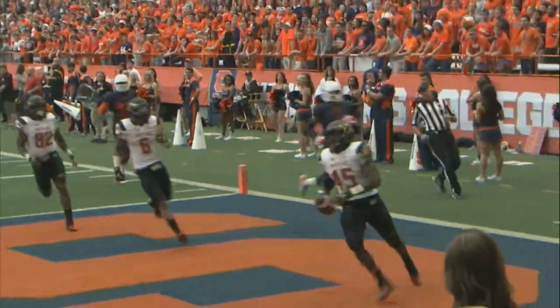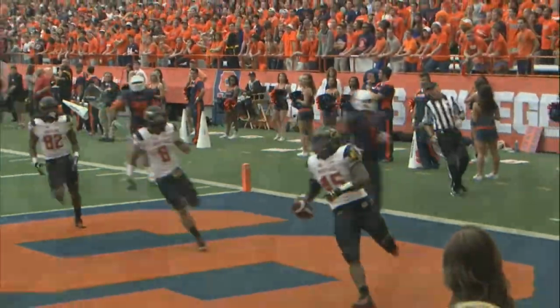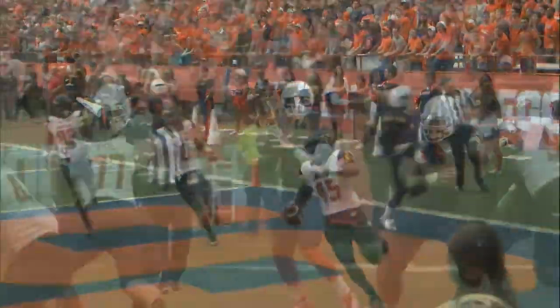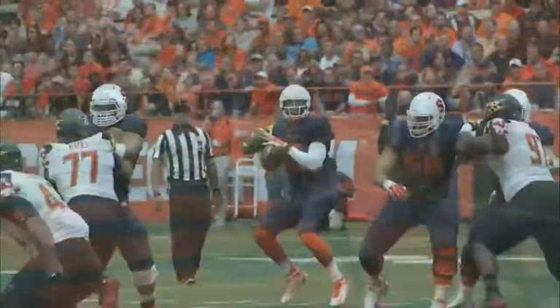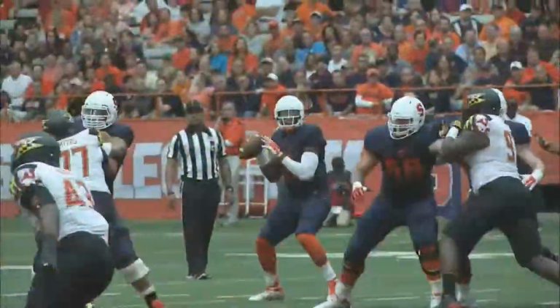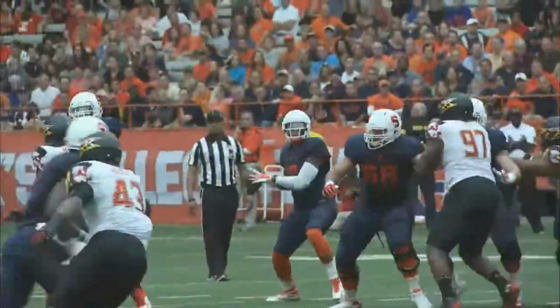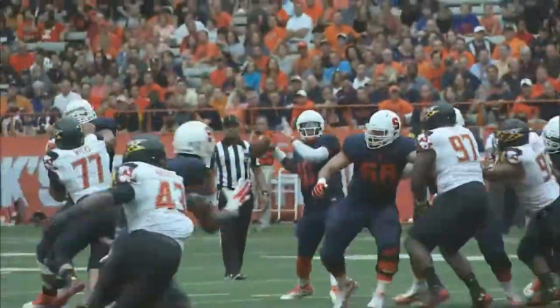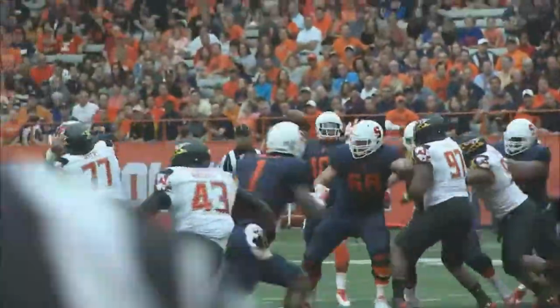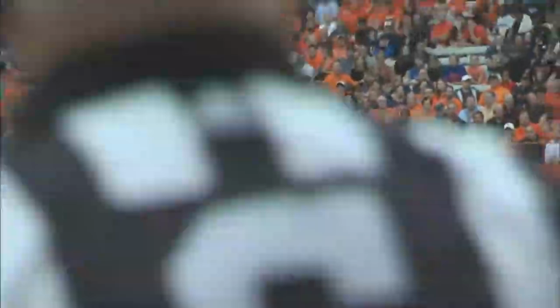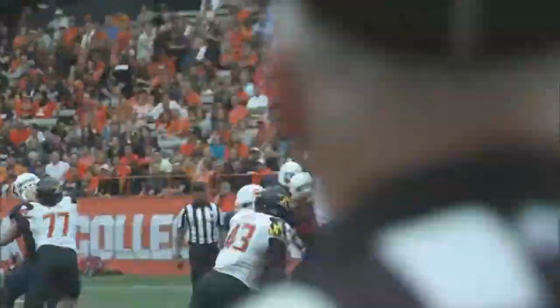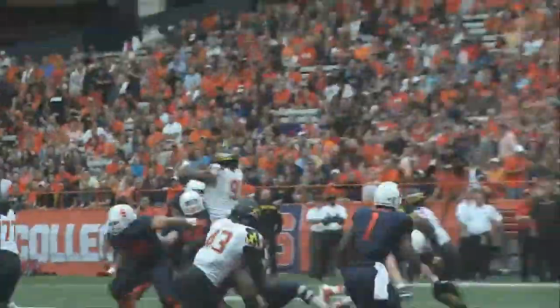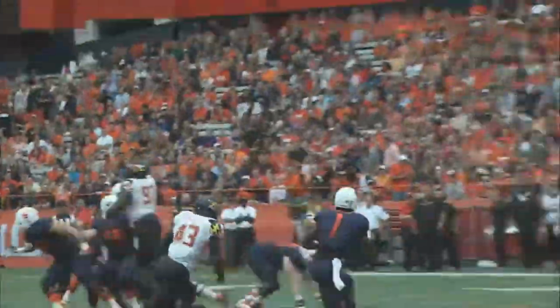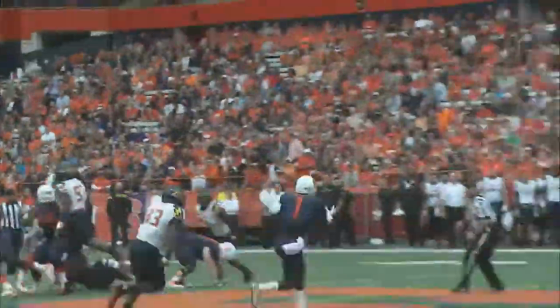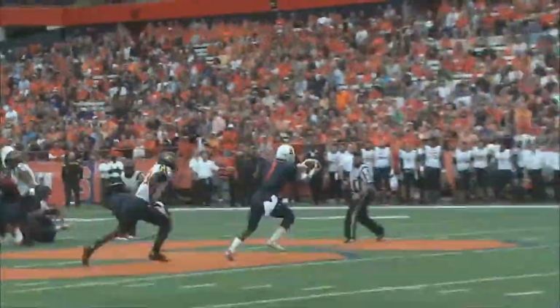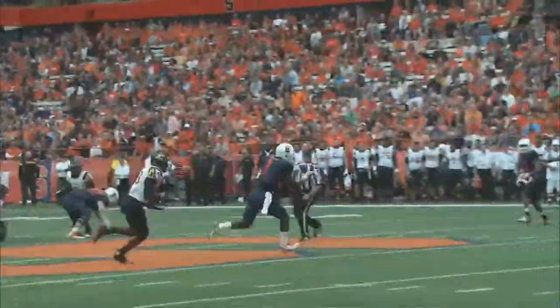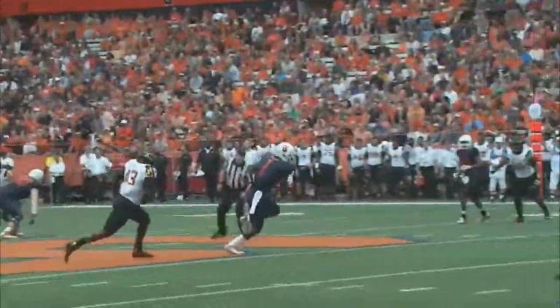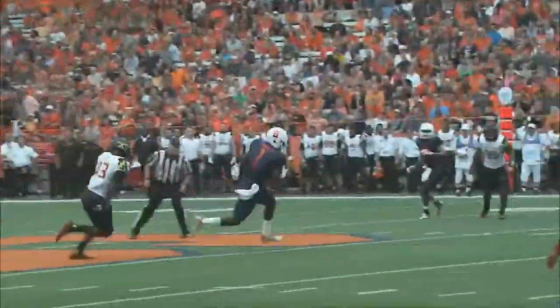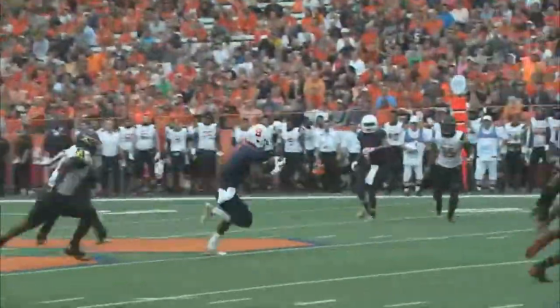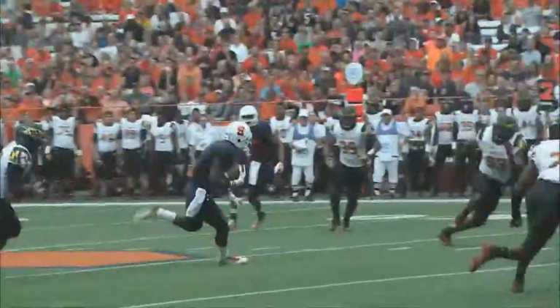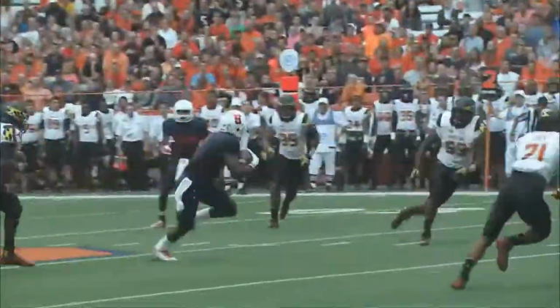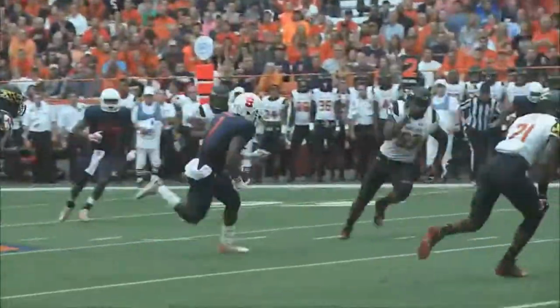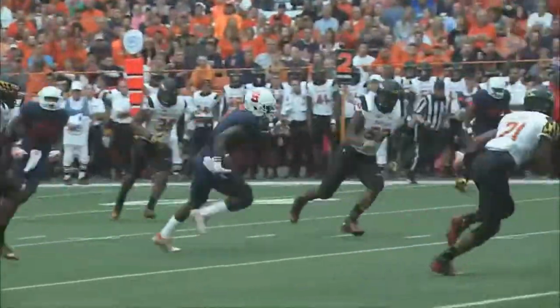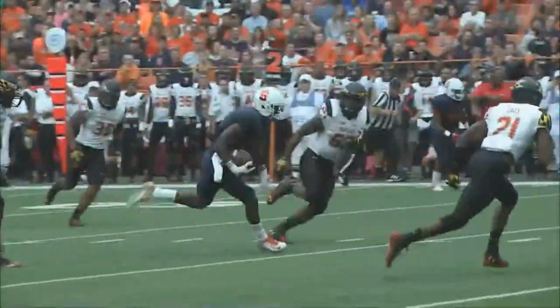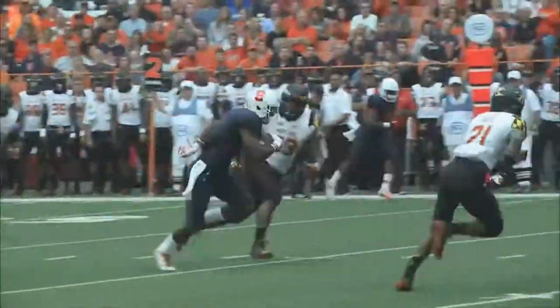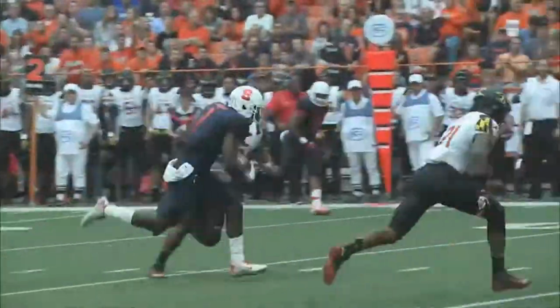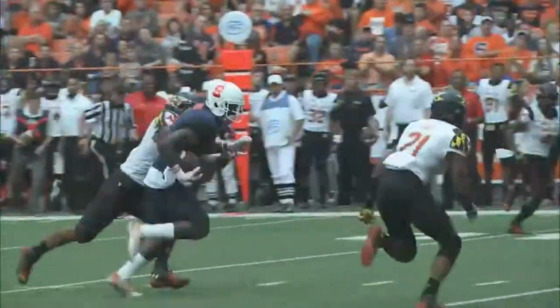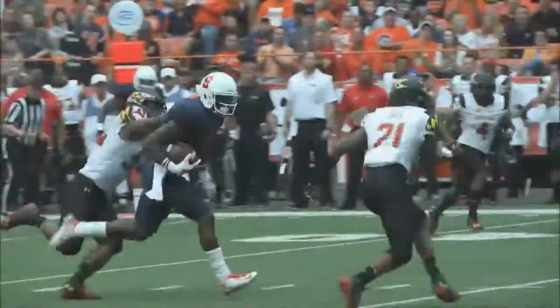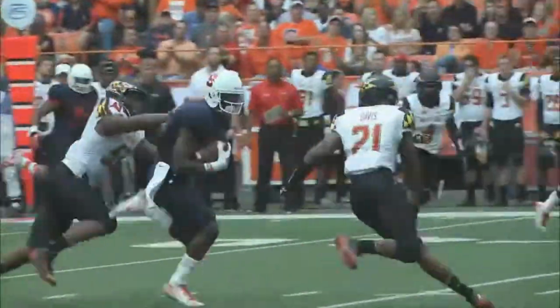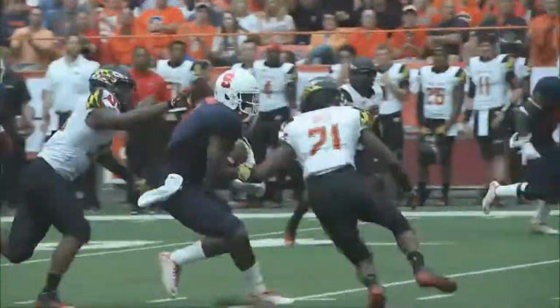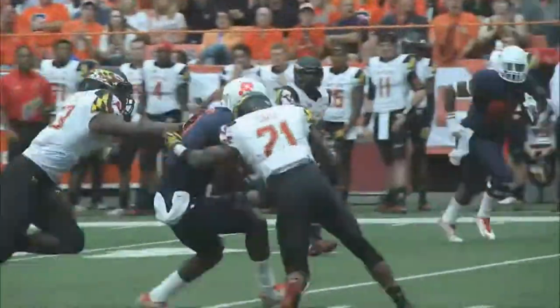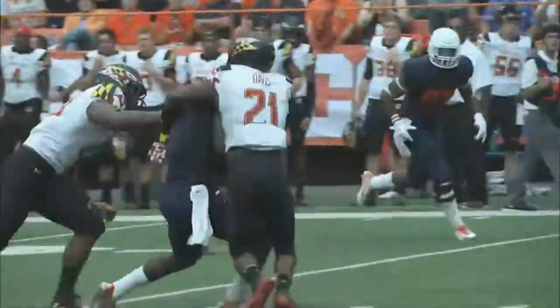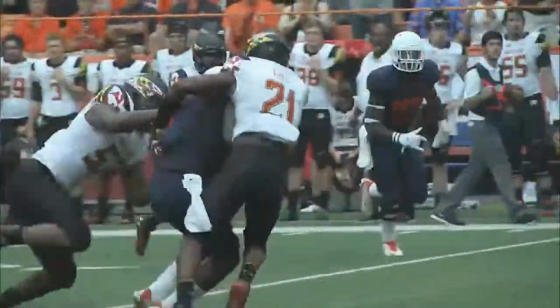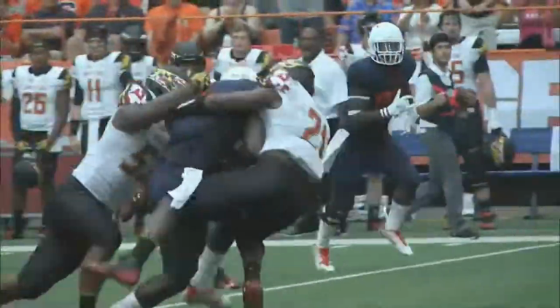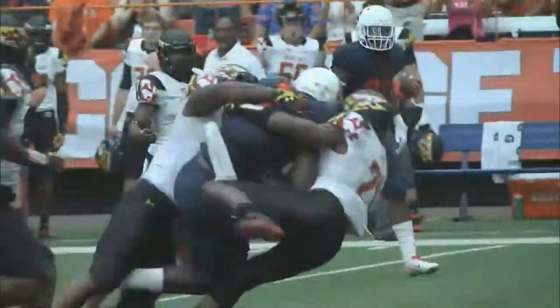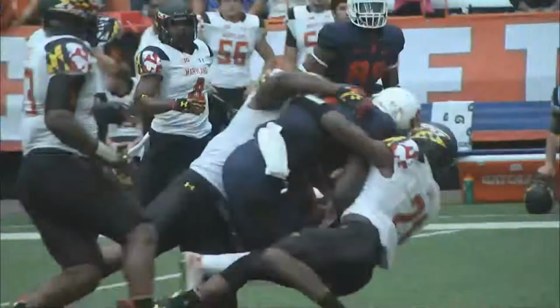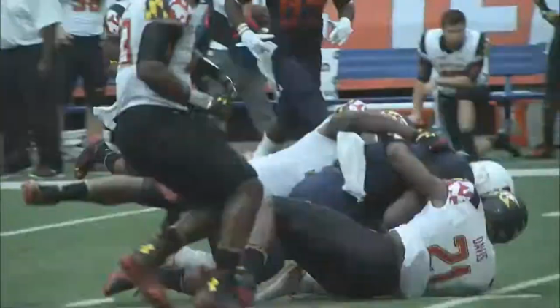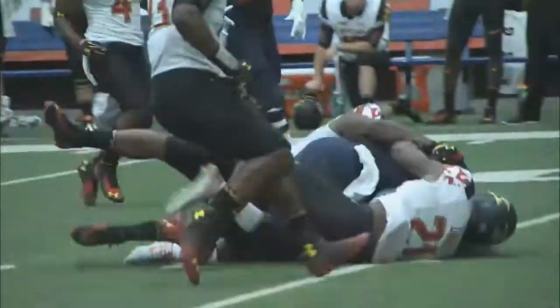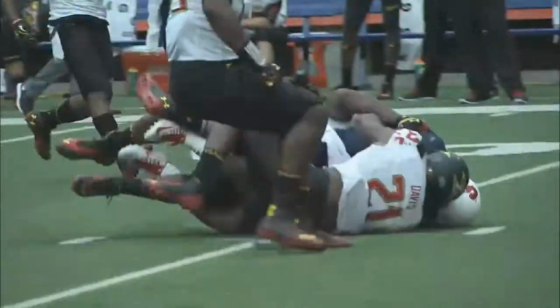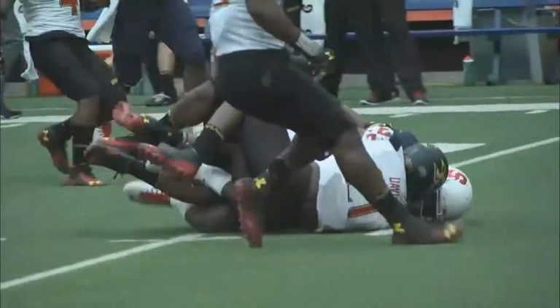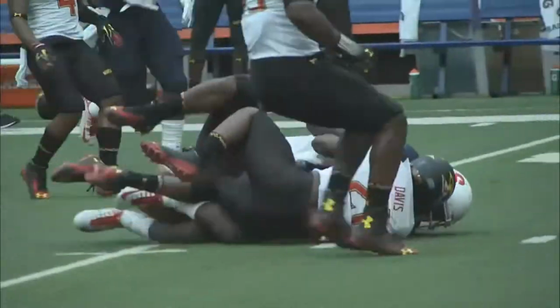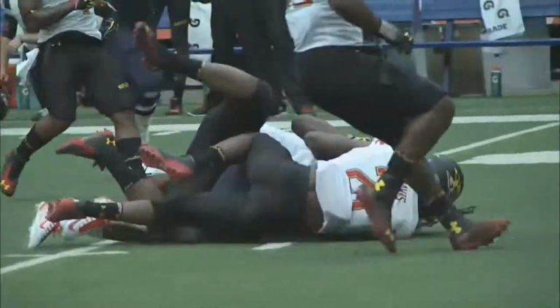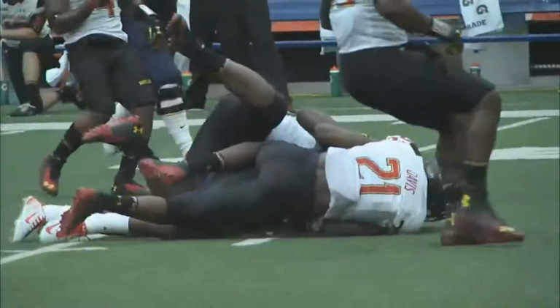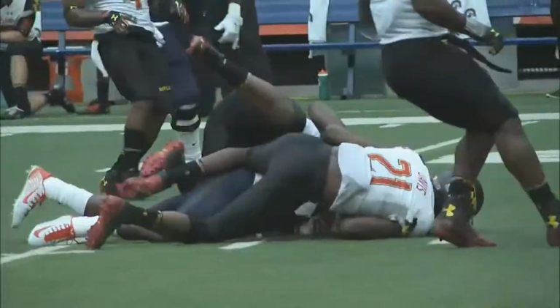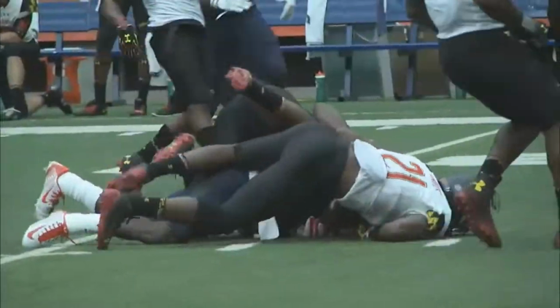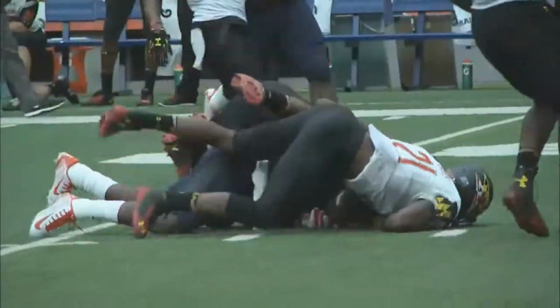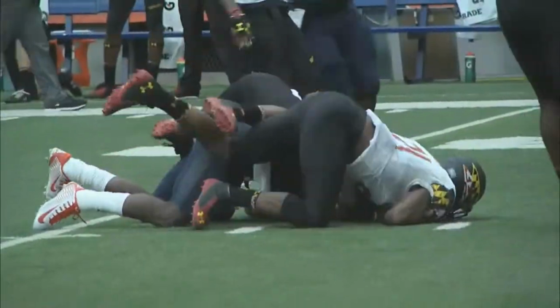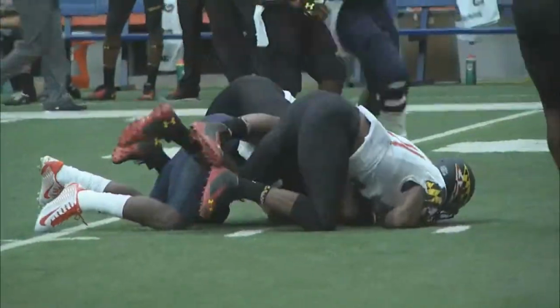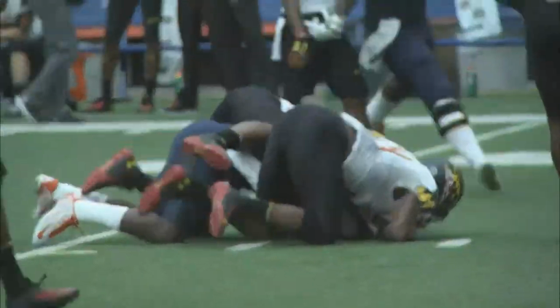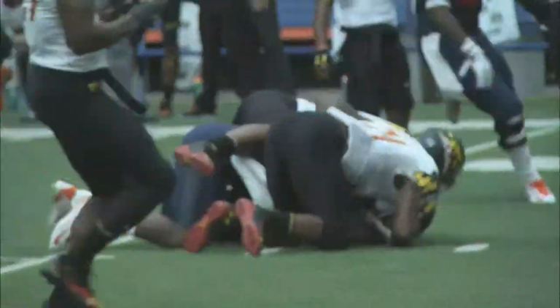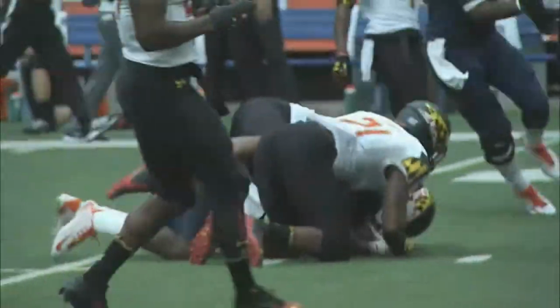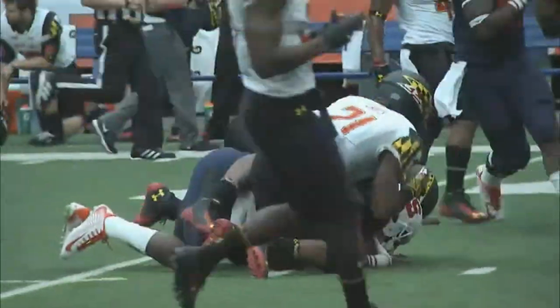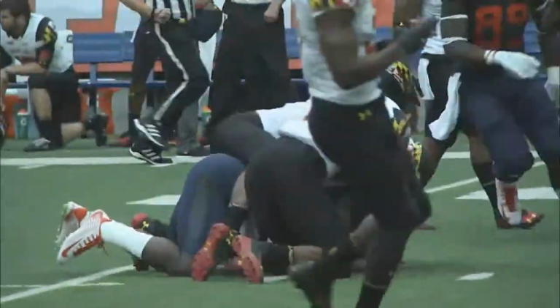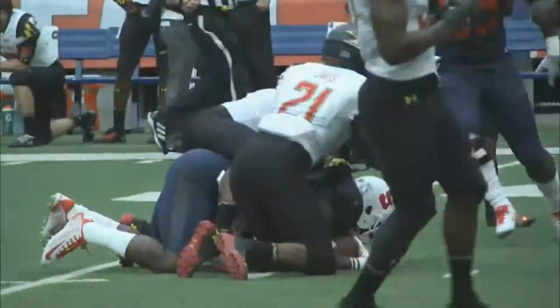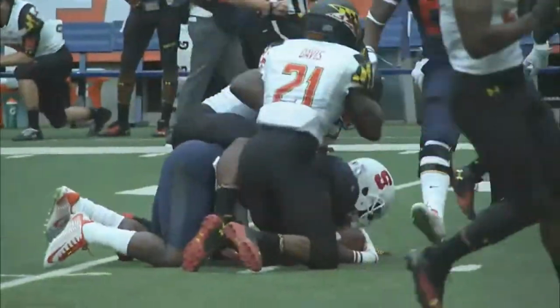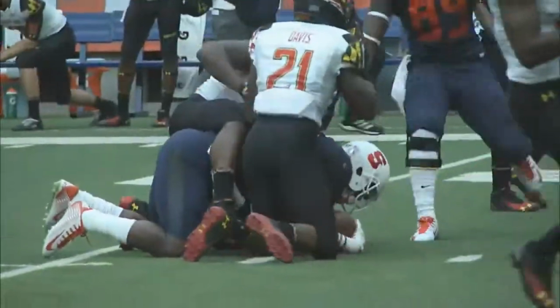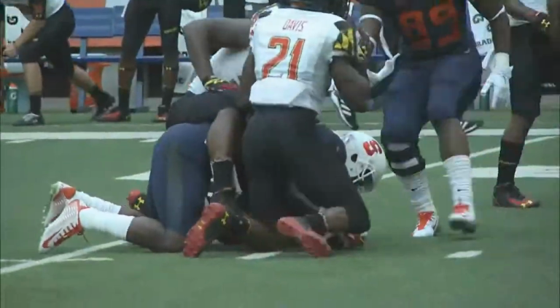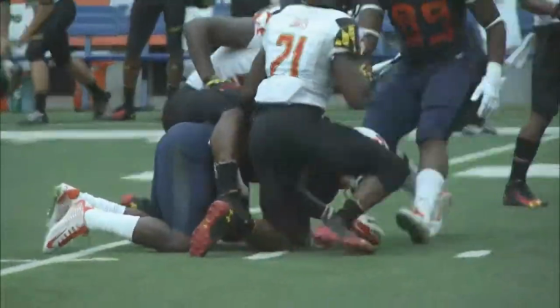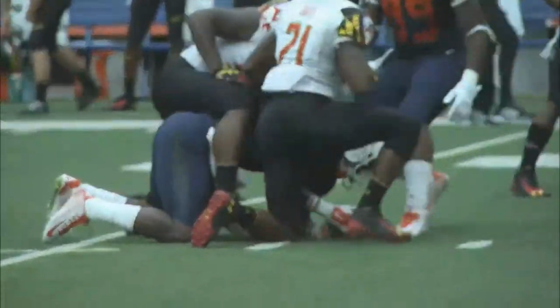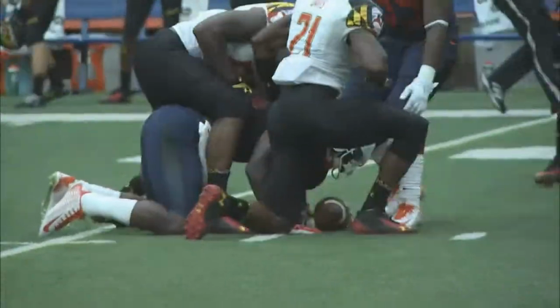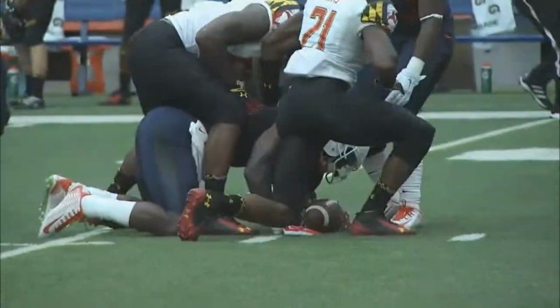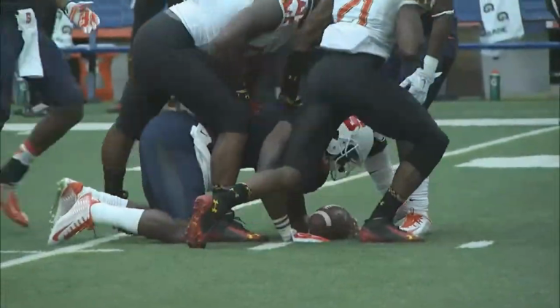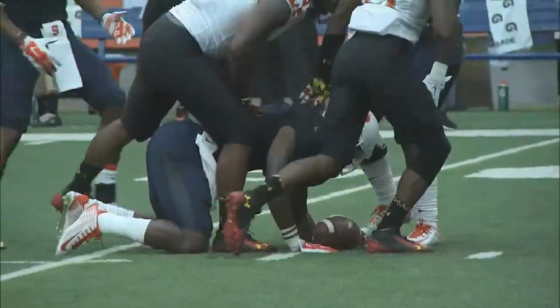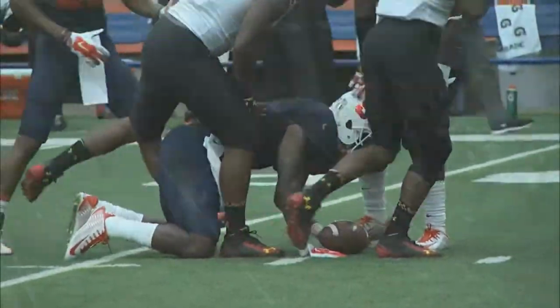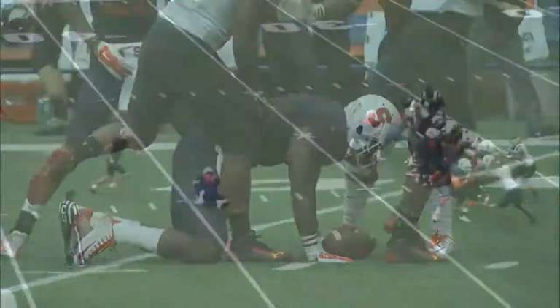That's a second down and 6 from the 47. Slant rep caught by Broad, first down, down the middle of the field, to the 35, runs over a man and down over the 30.